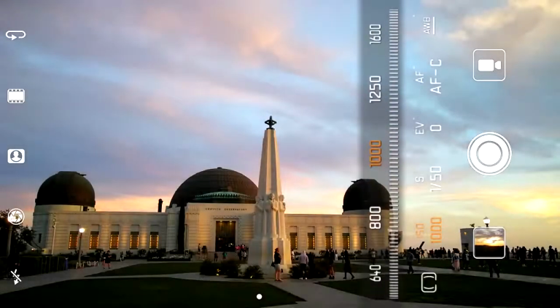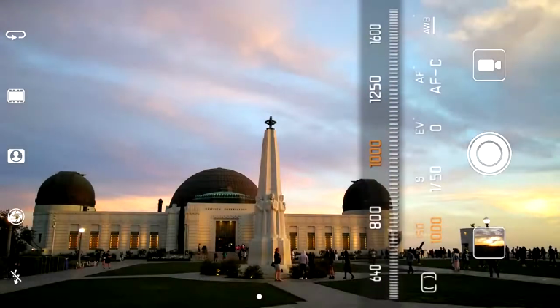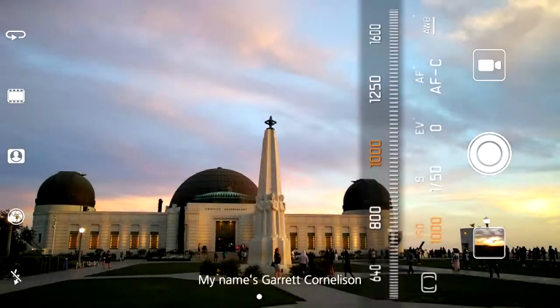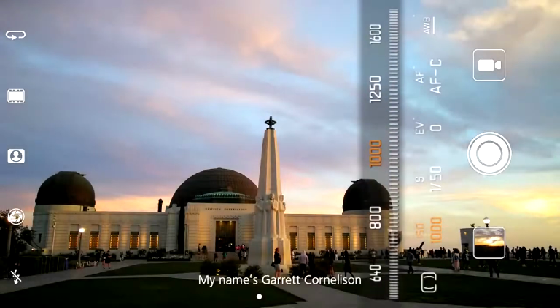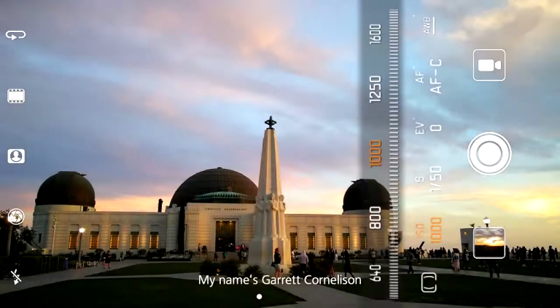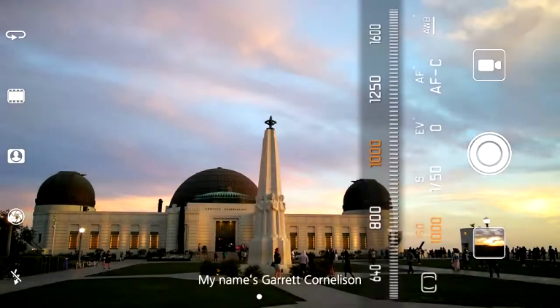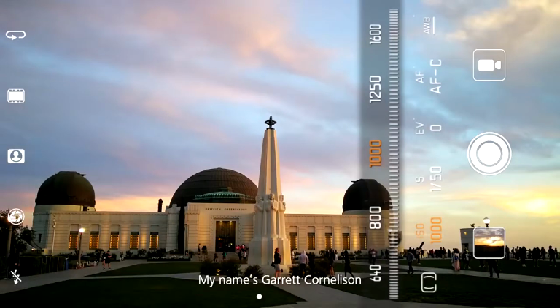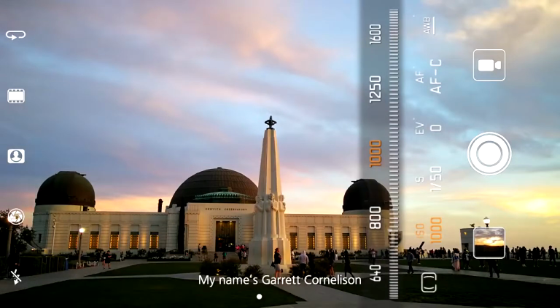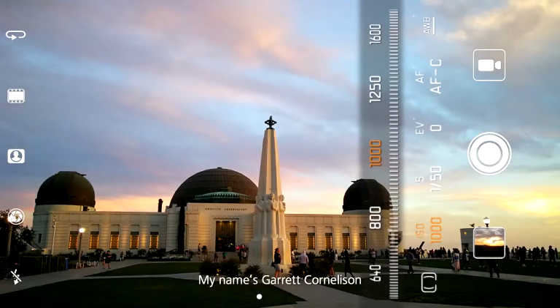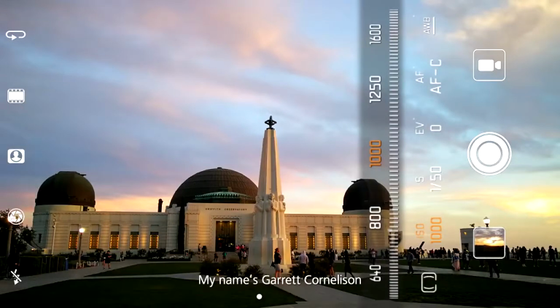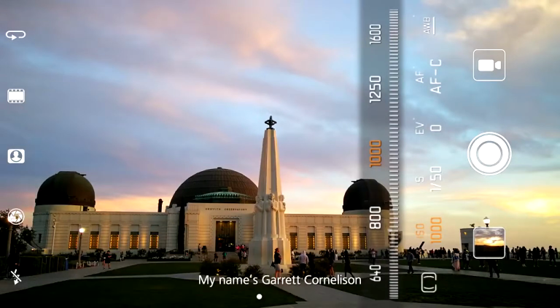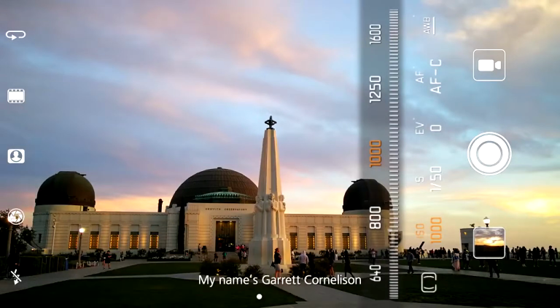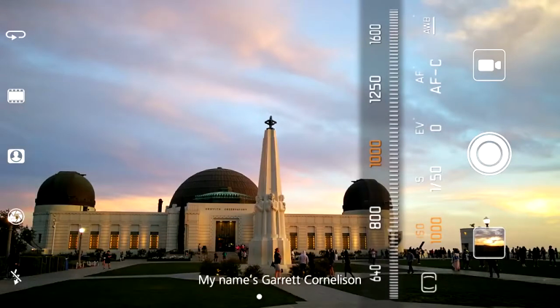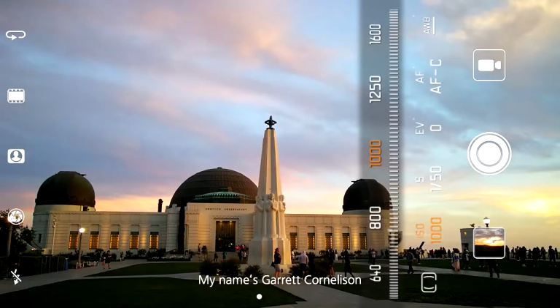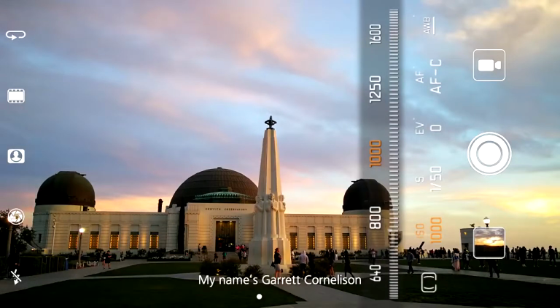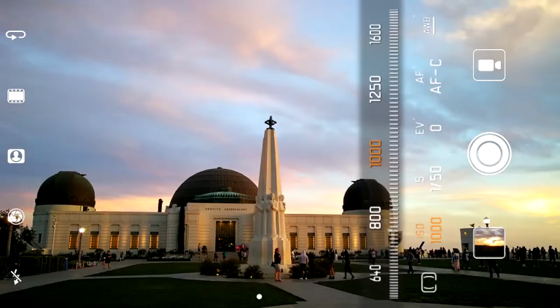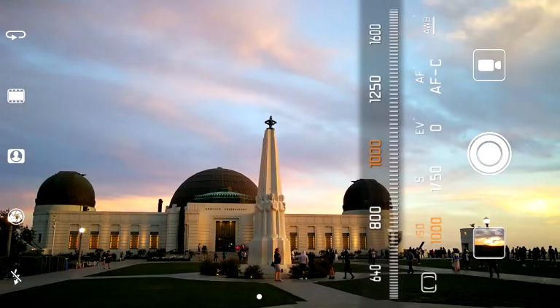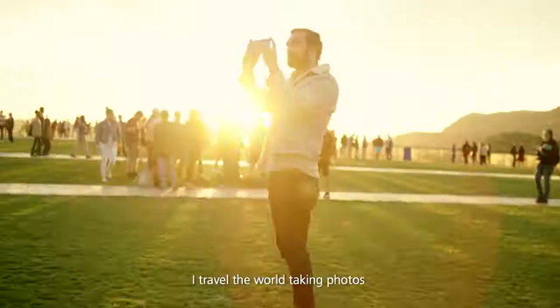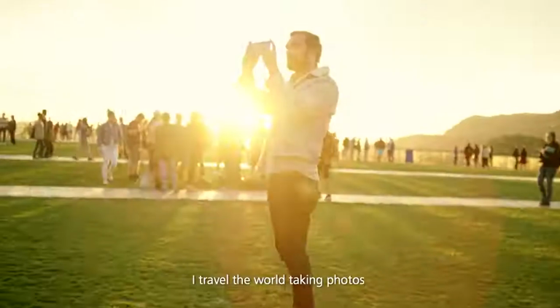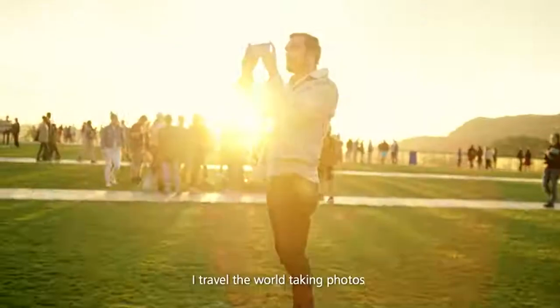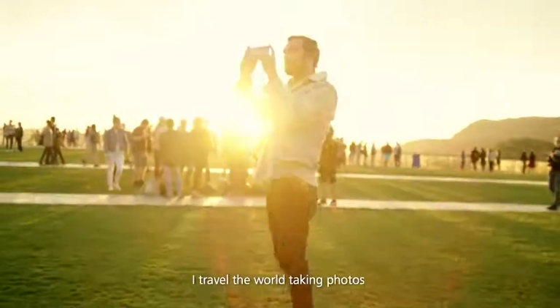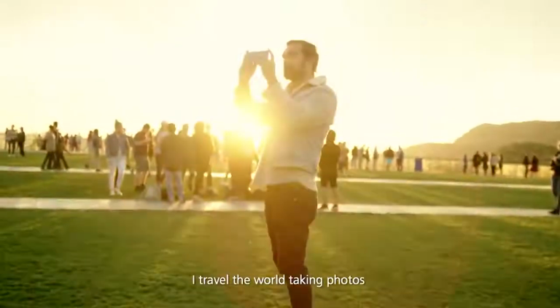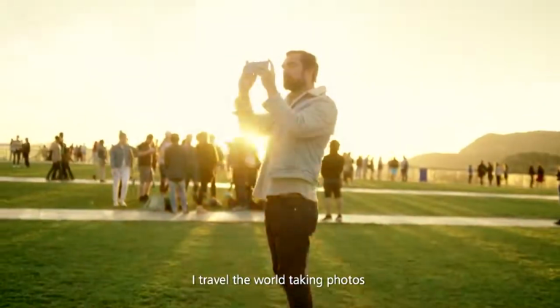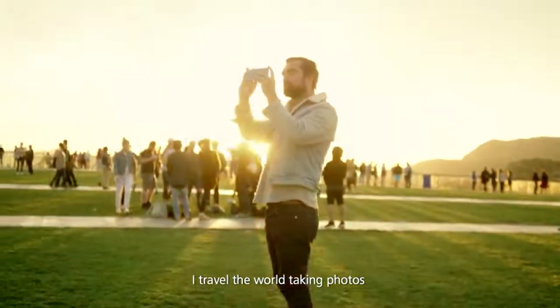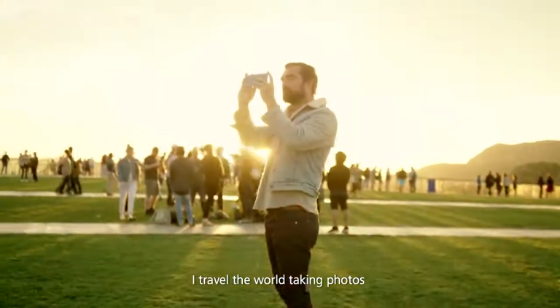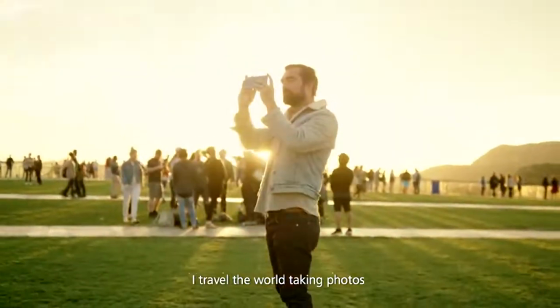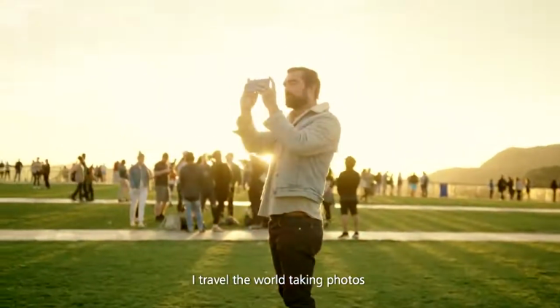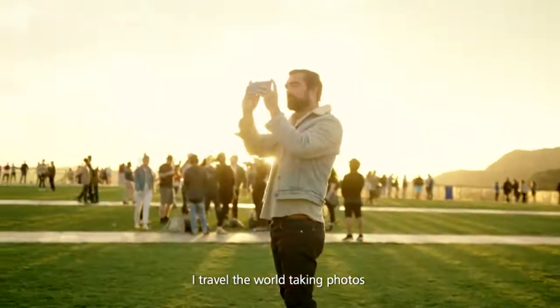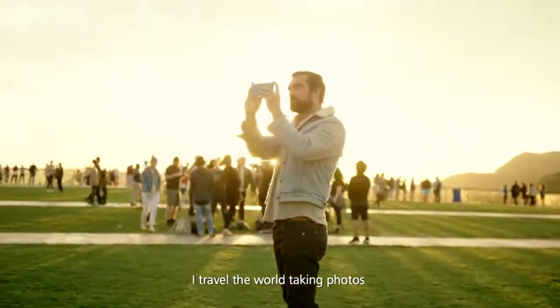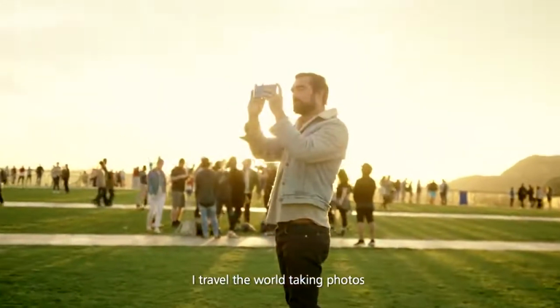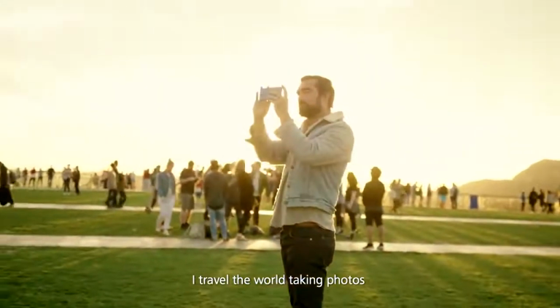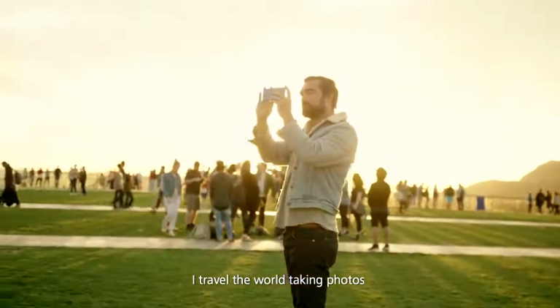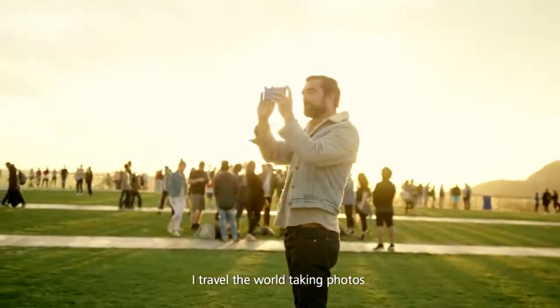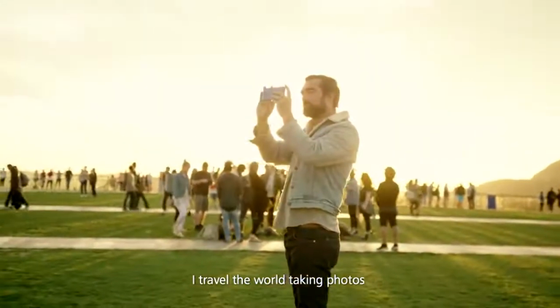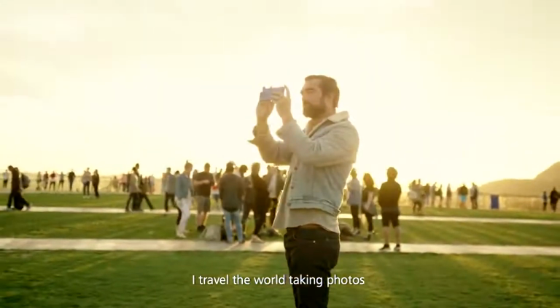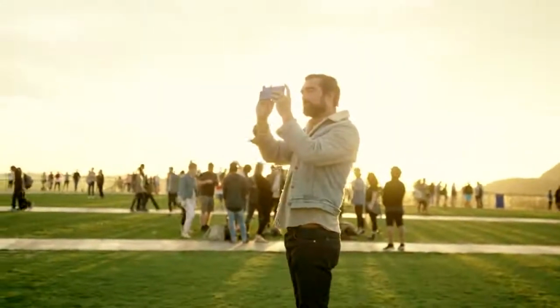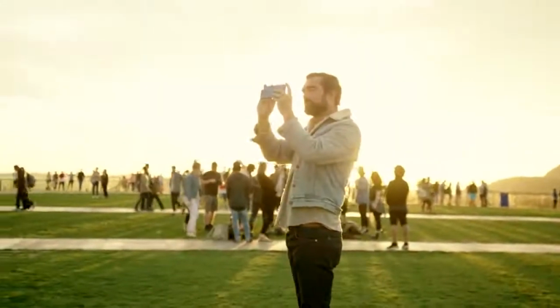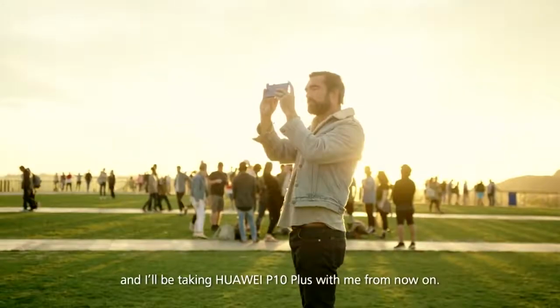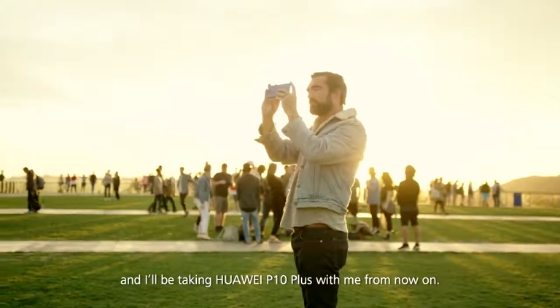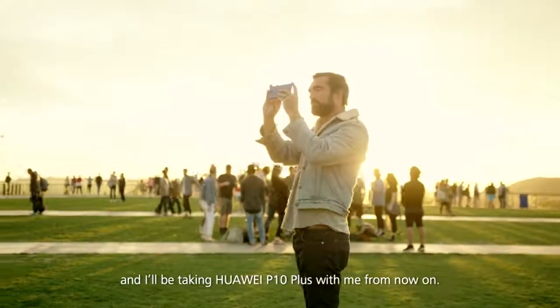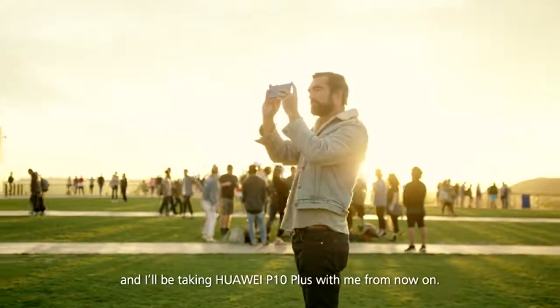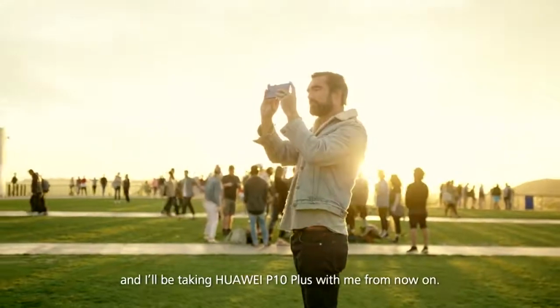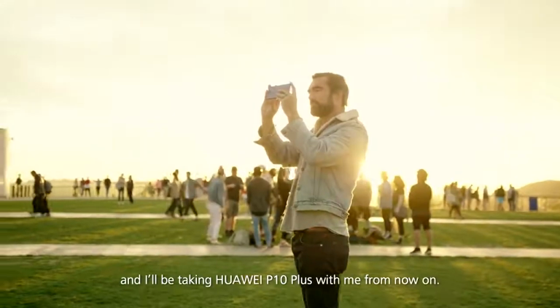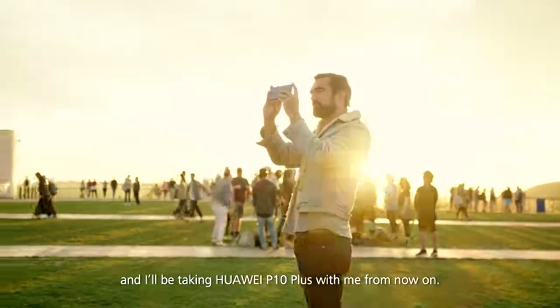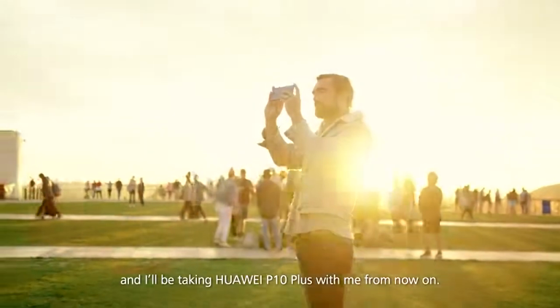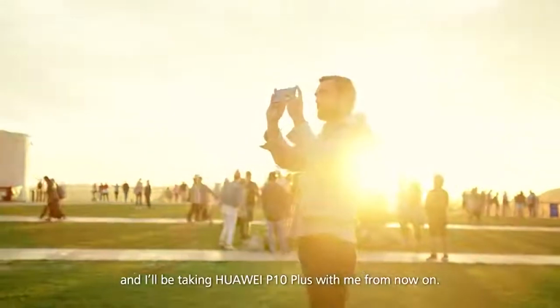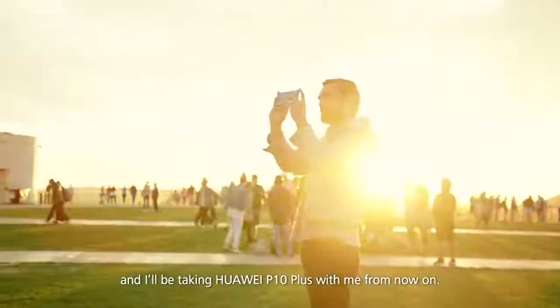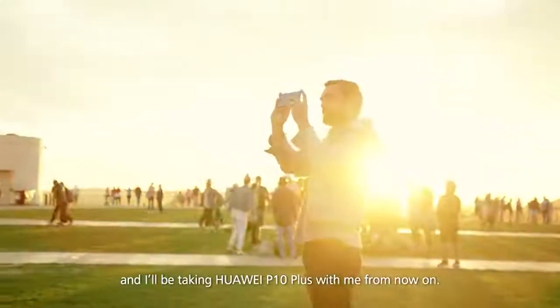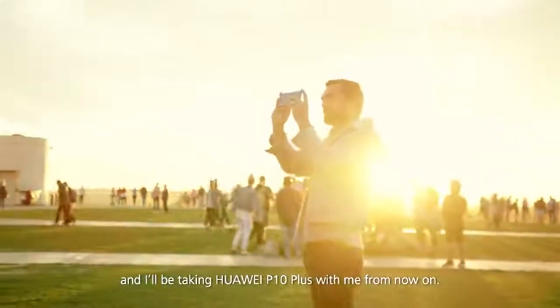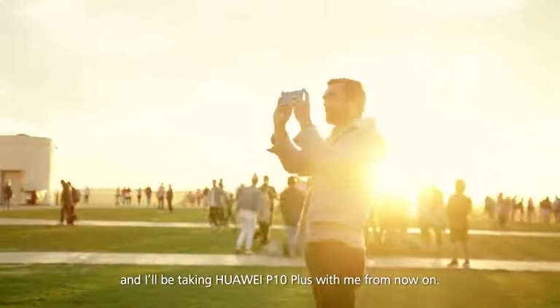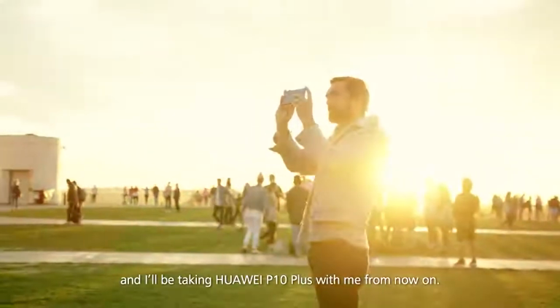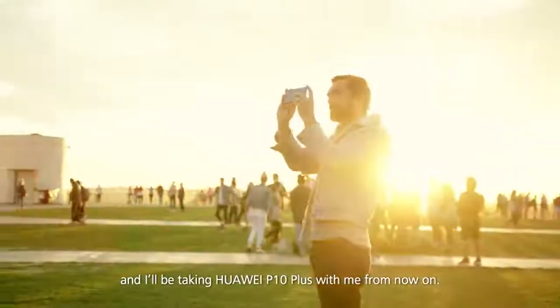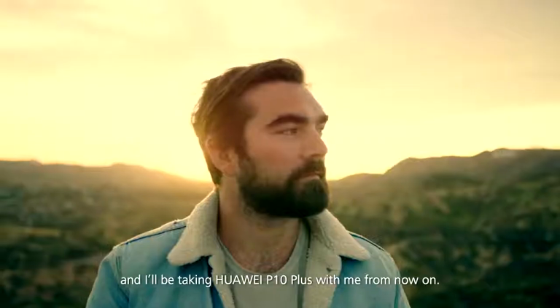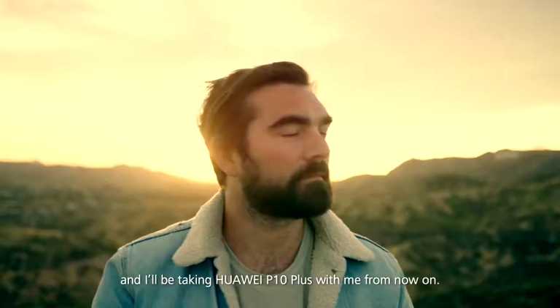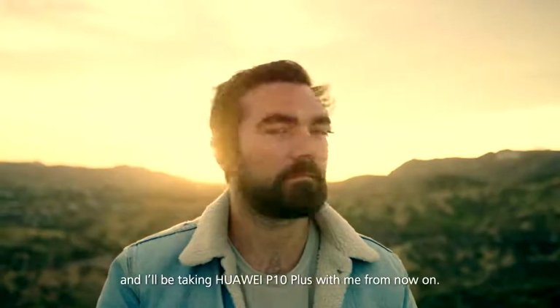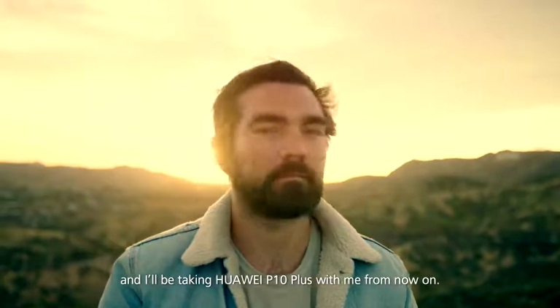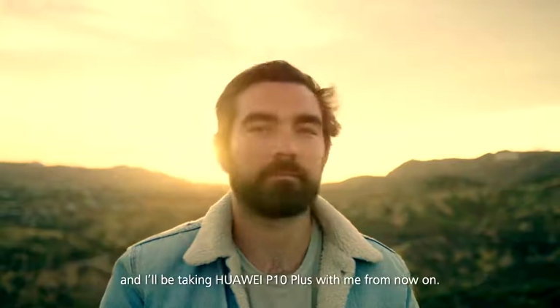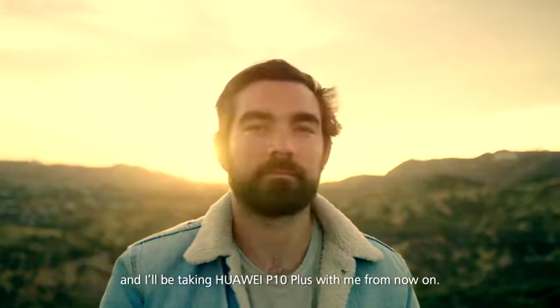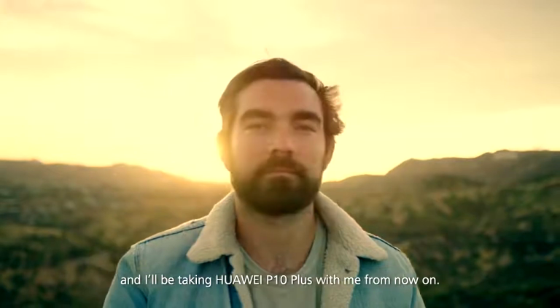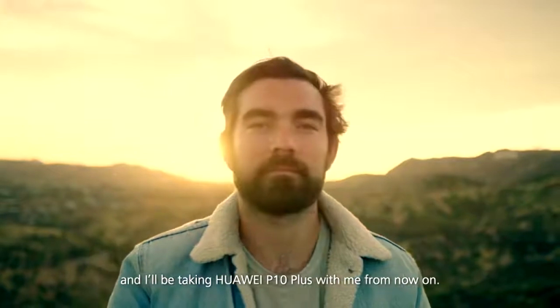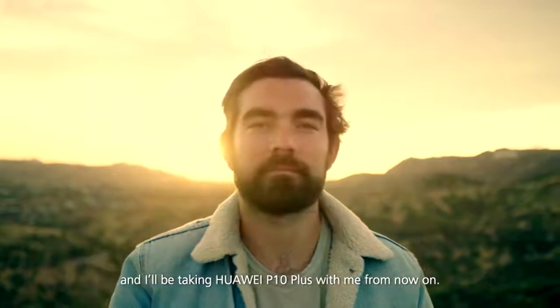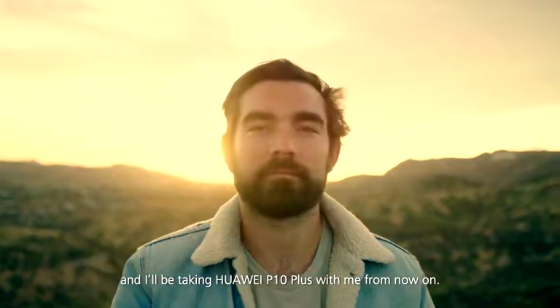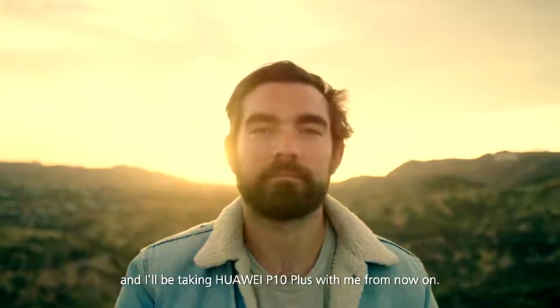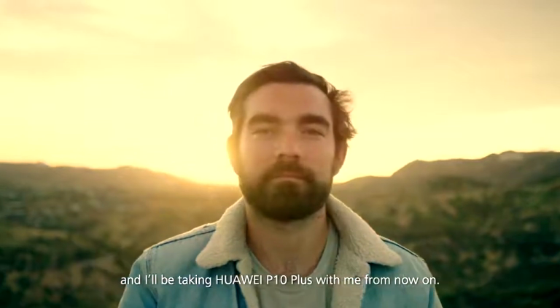My name's Garrett Cornielson. I travel the world taking photos, and I'll be taking Huawei P10 Plus with me from now on.